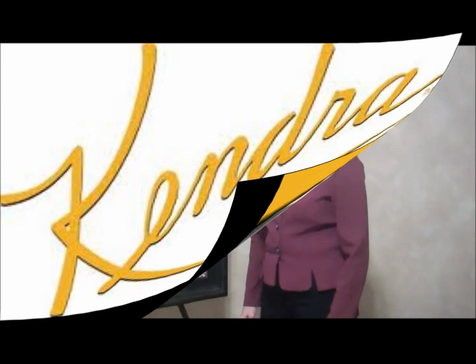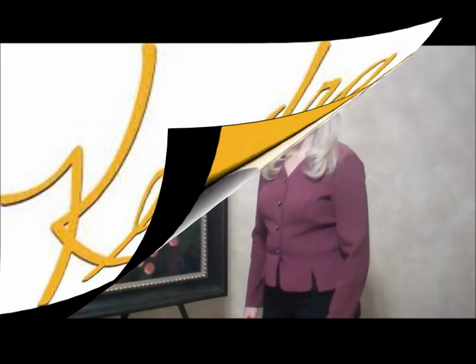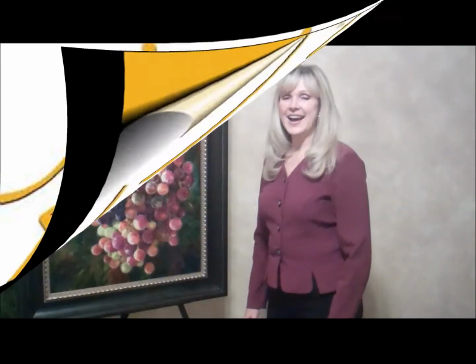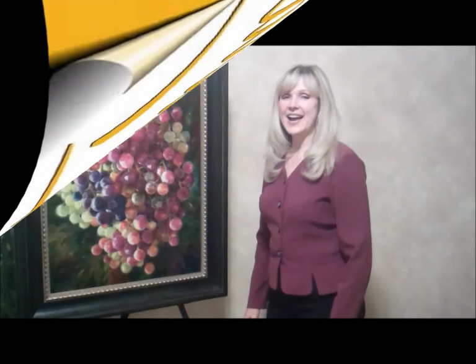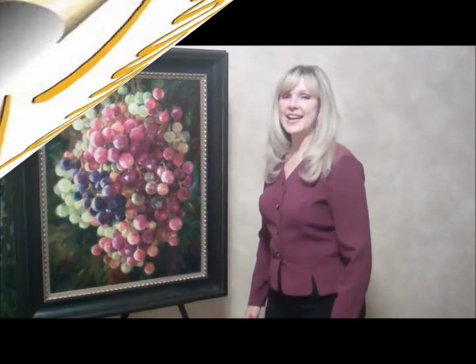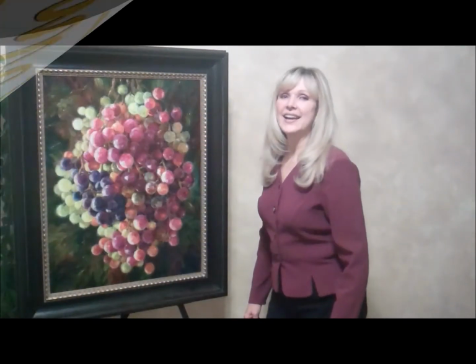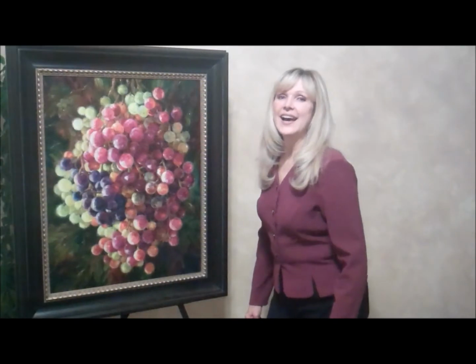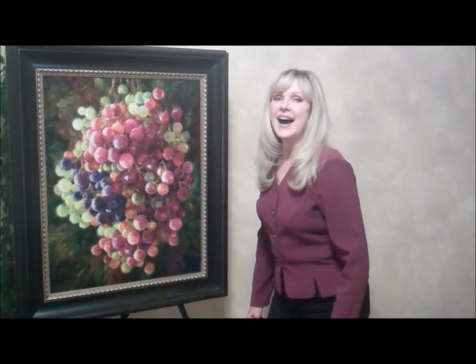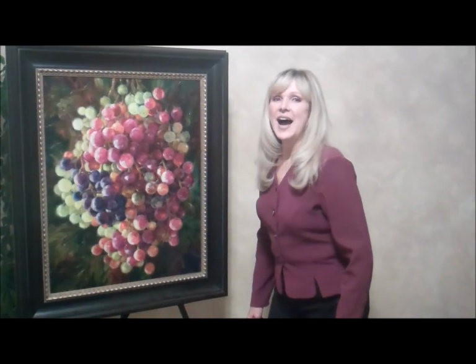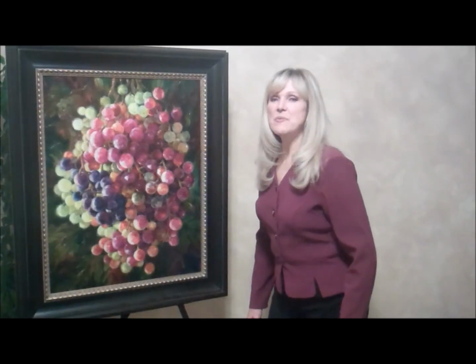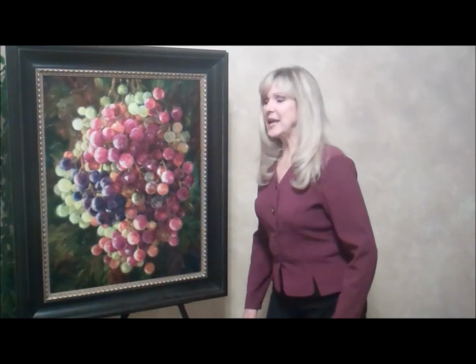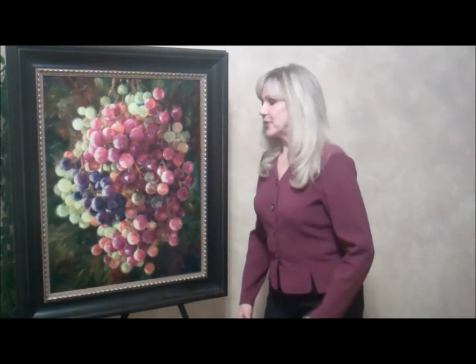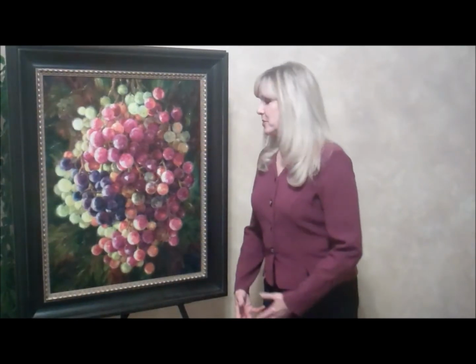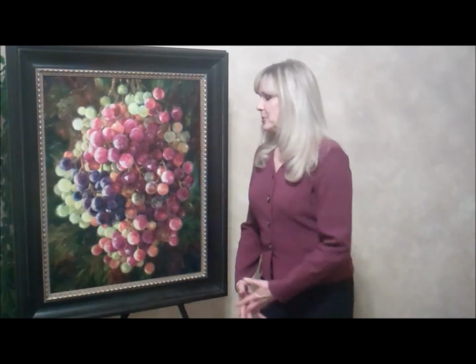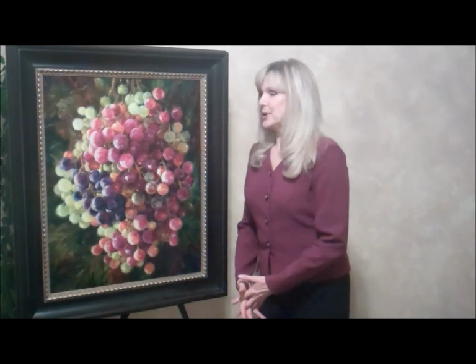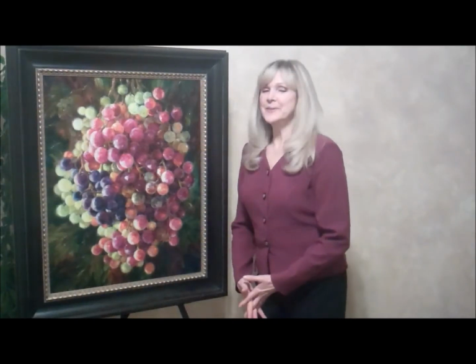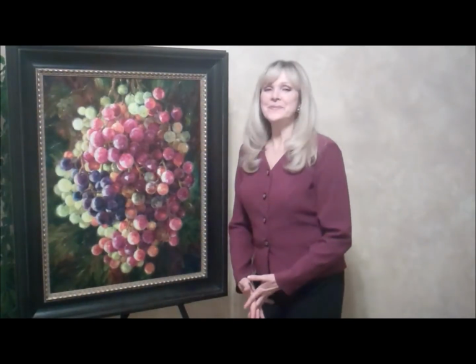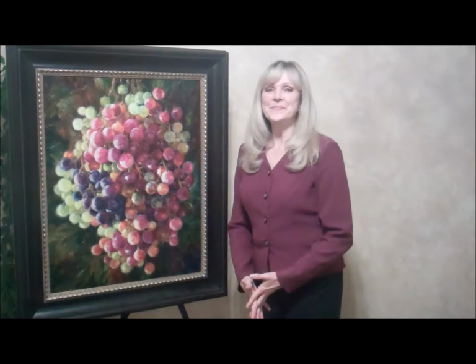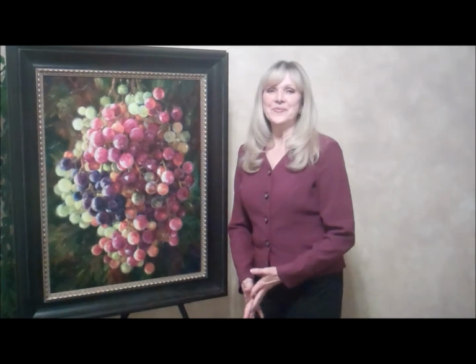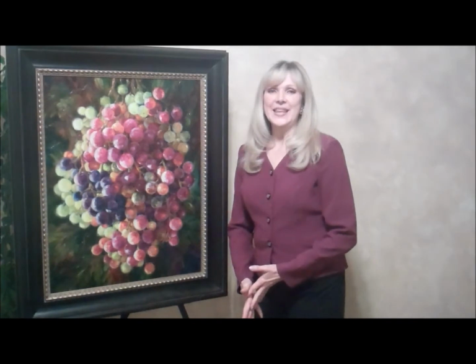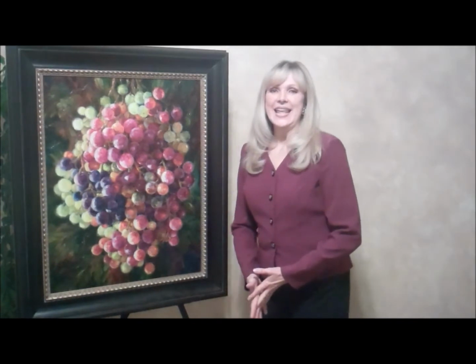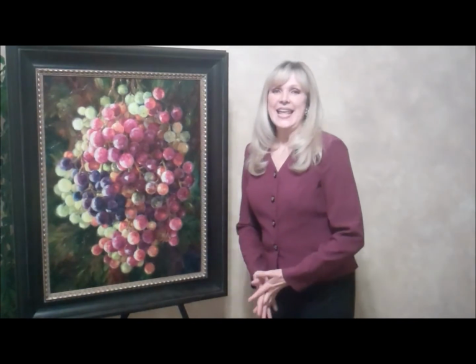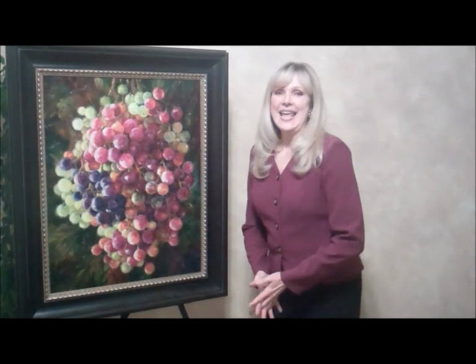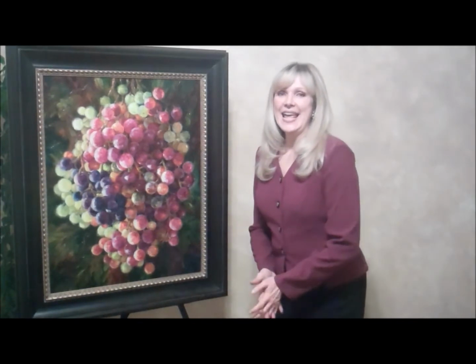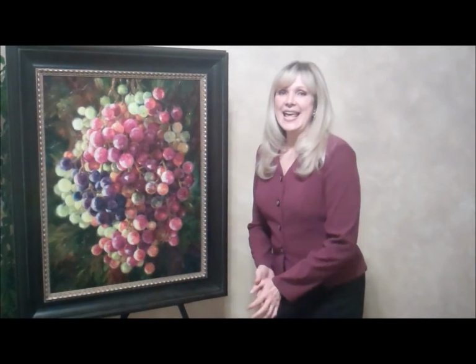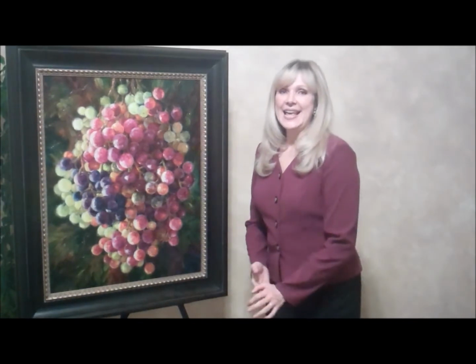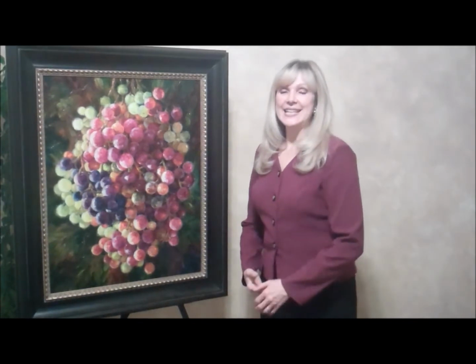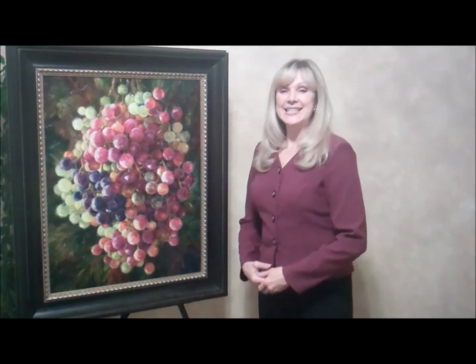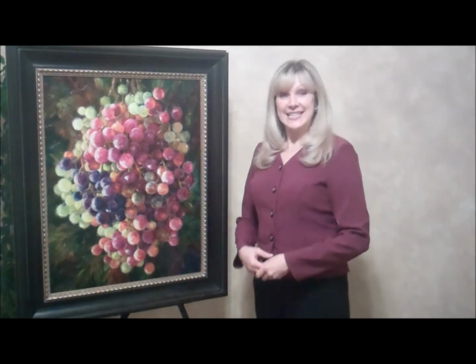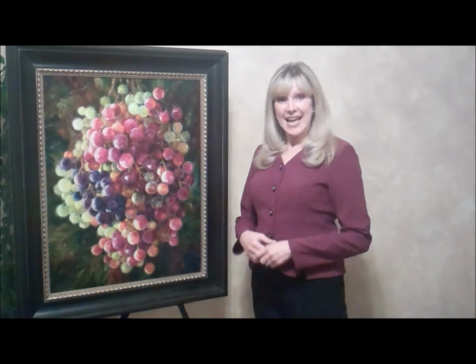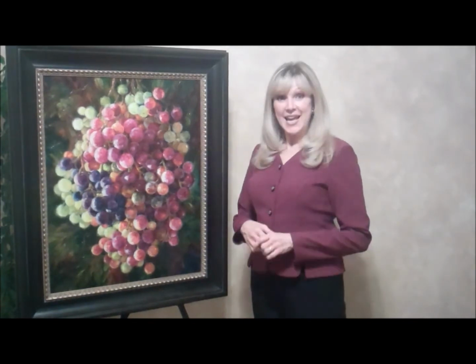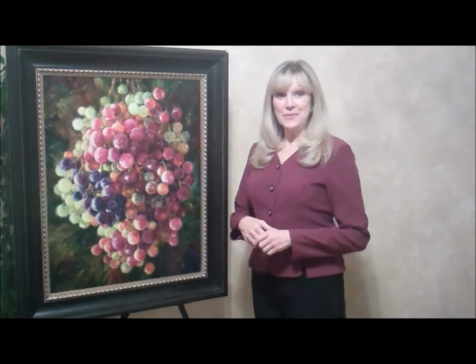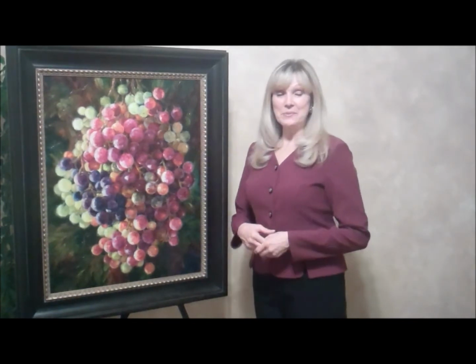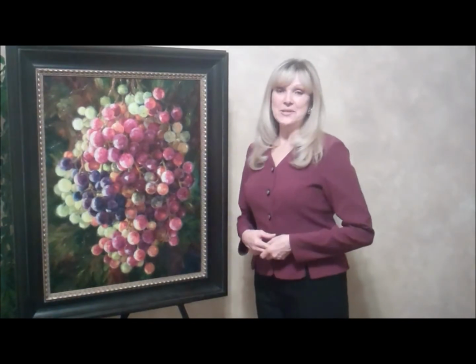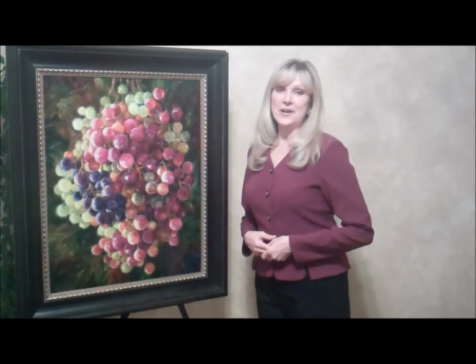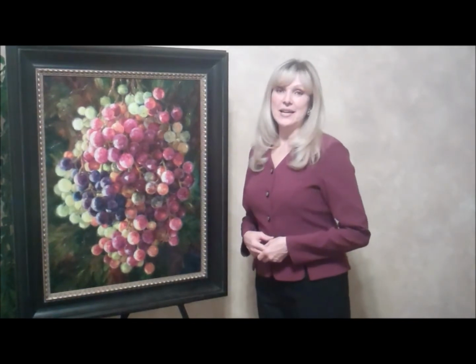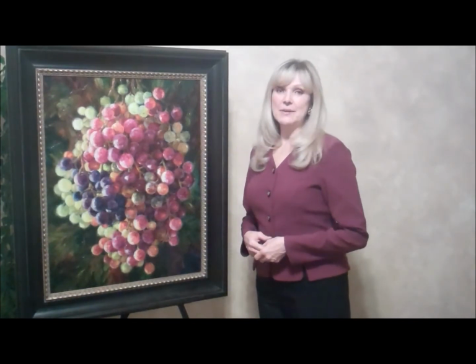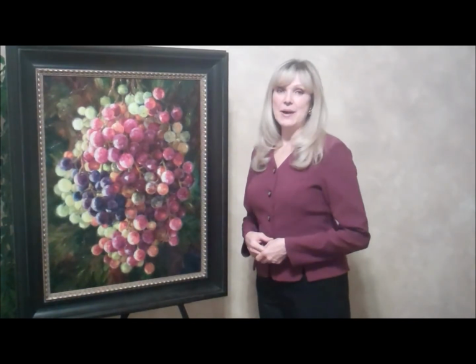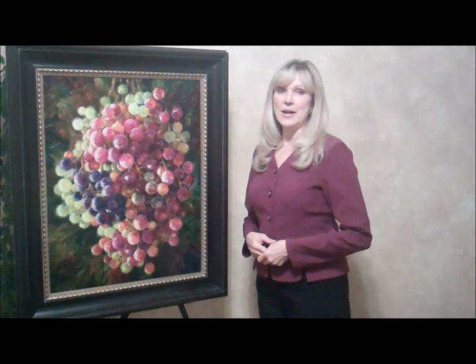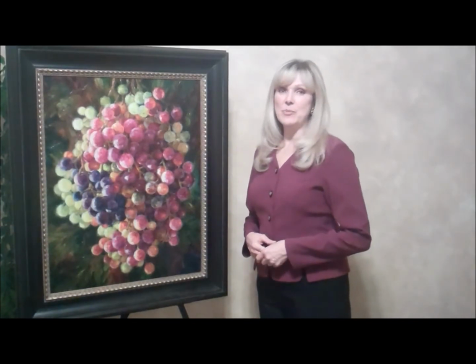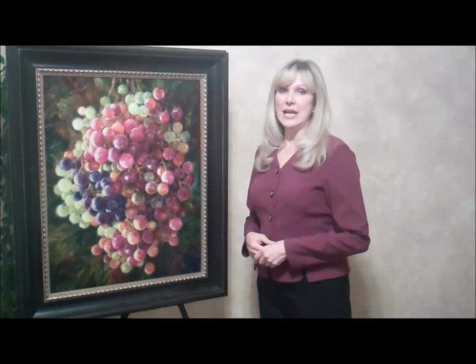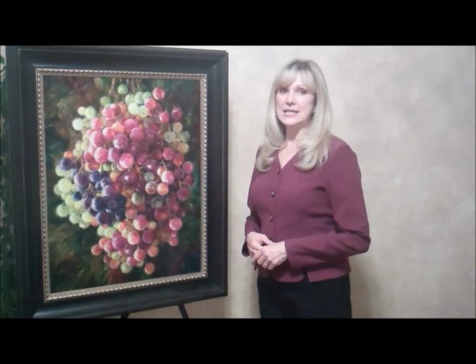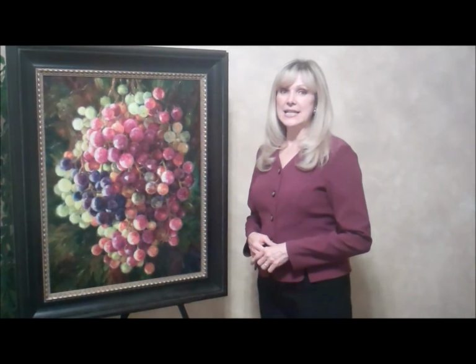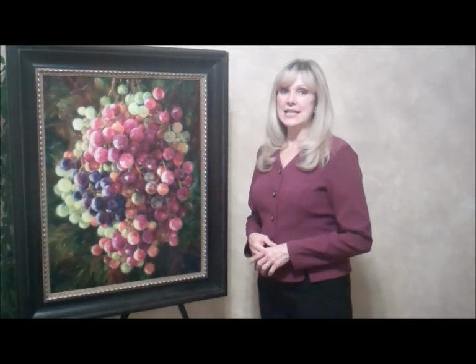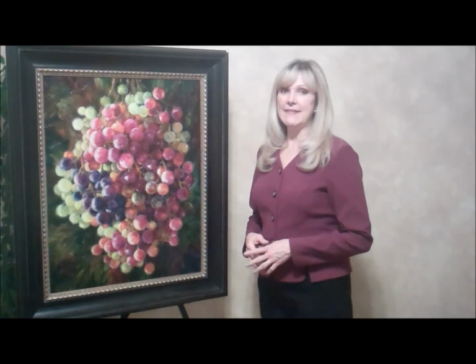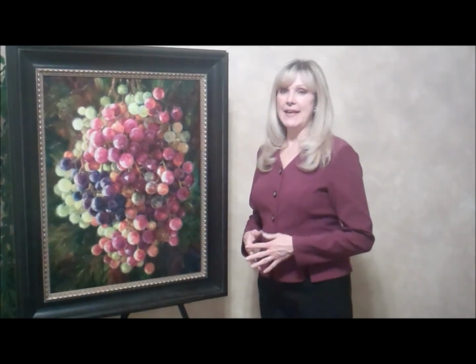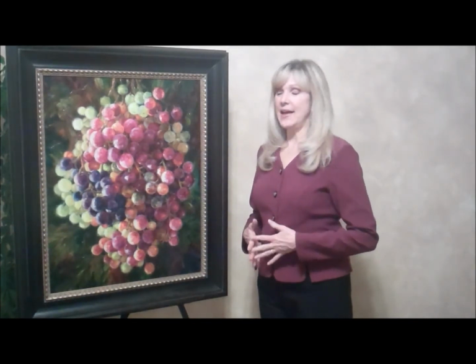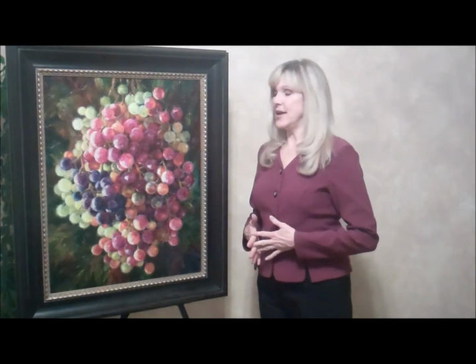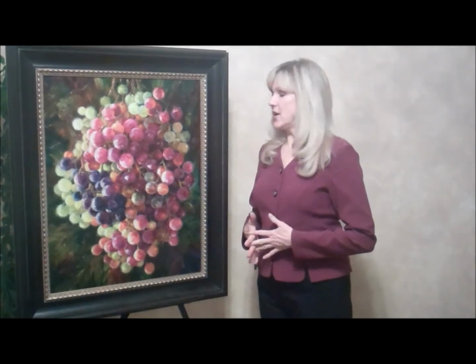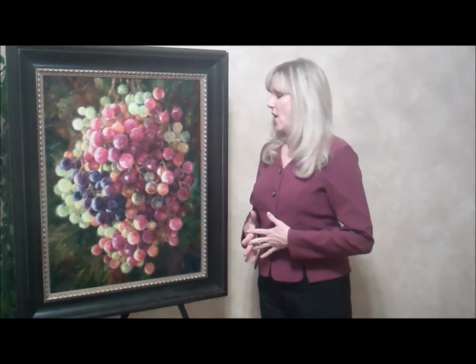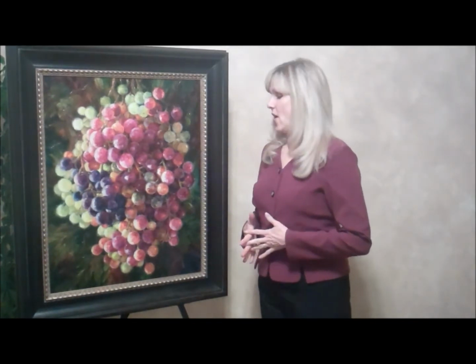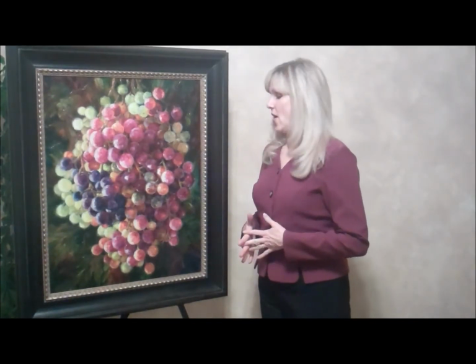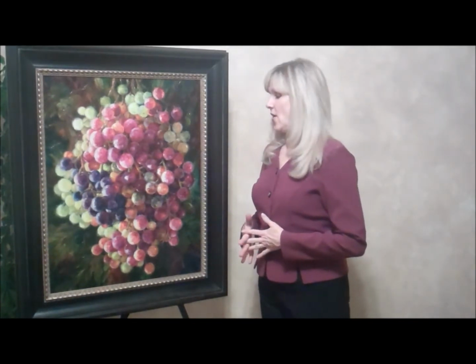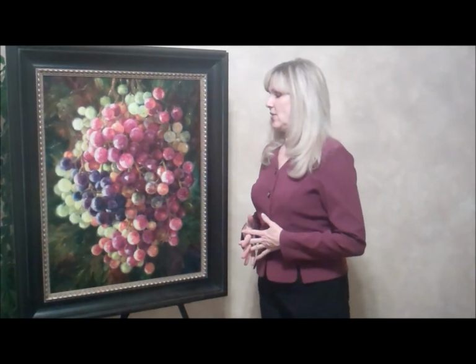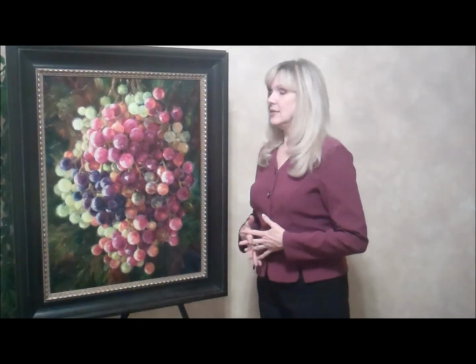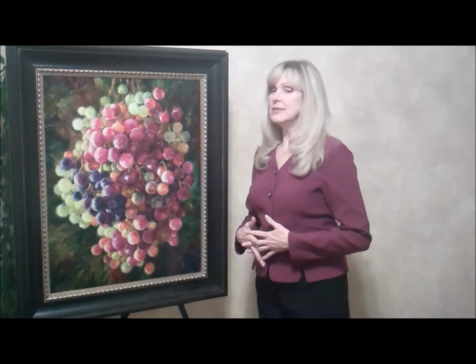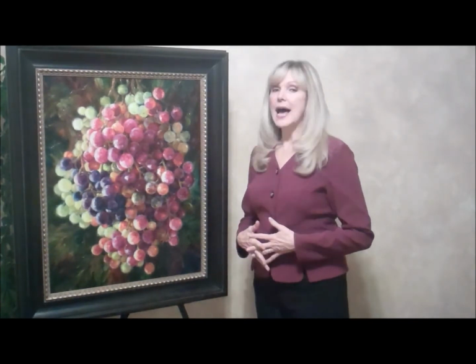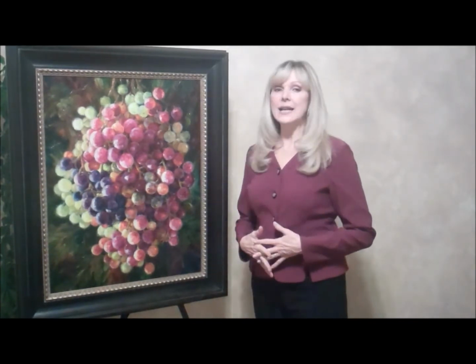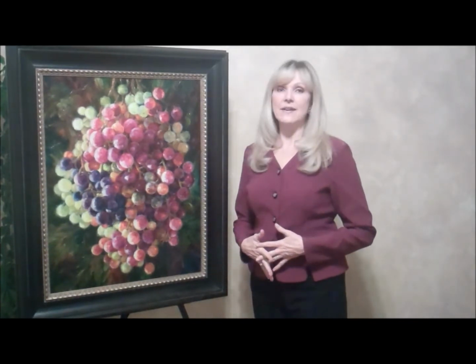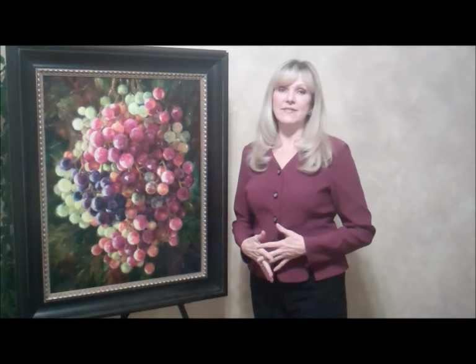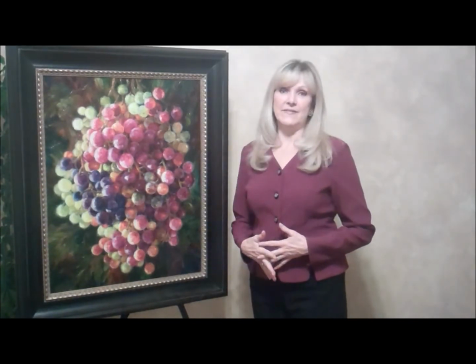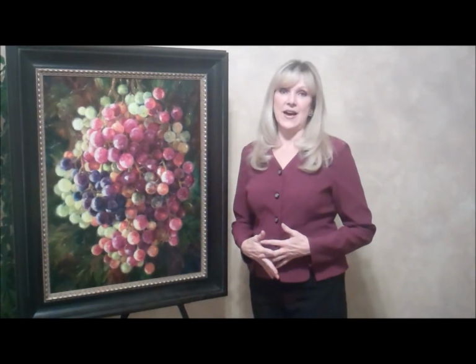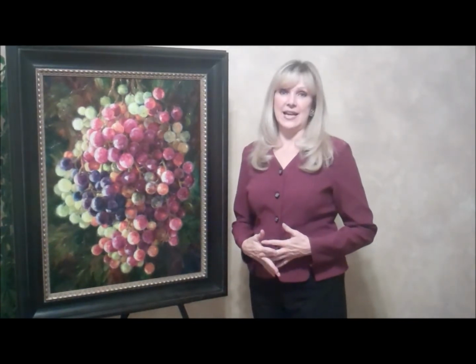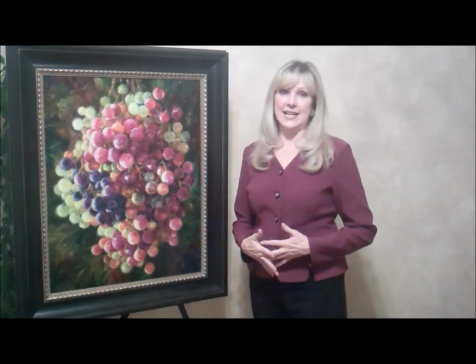Hi, I'm Kendra Burton and today we'll be talking about a painting that I call Light of the Vine.